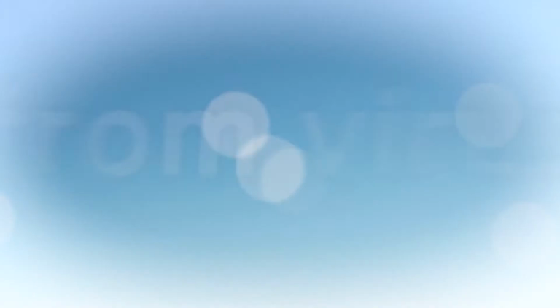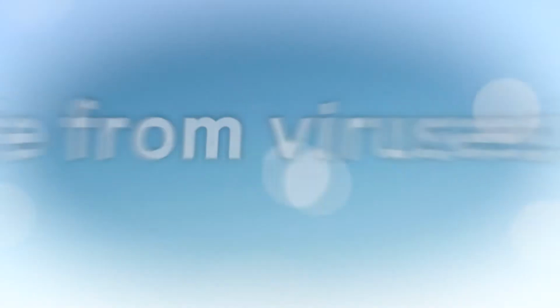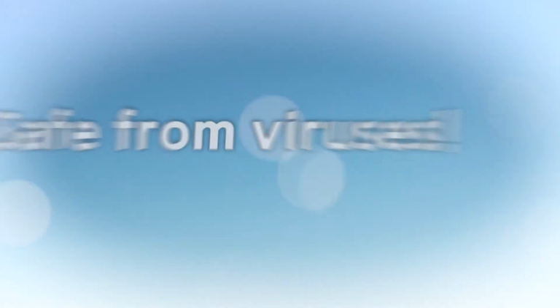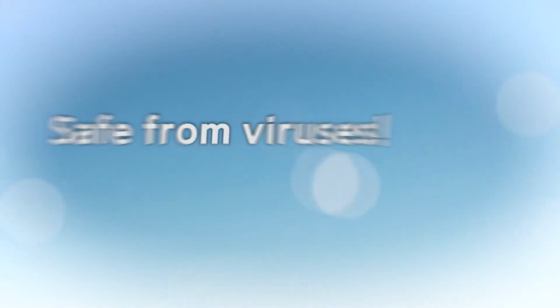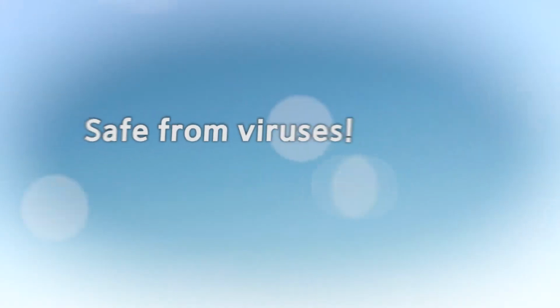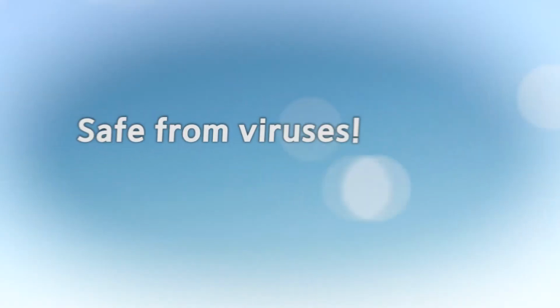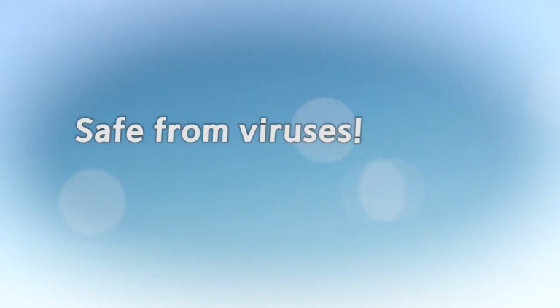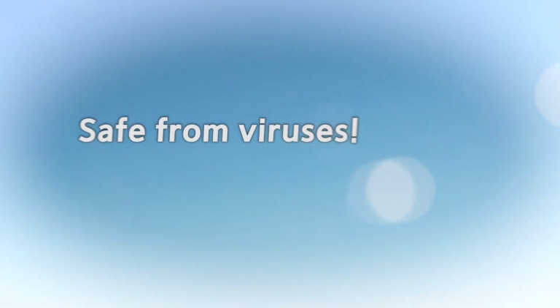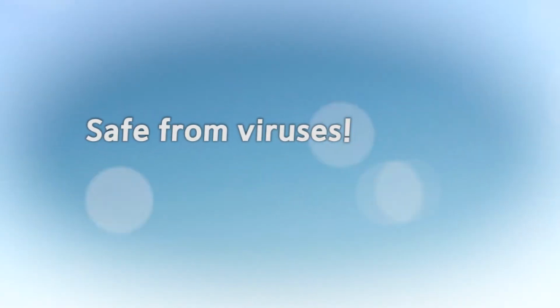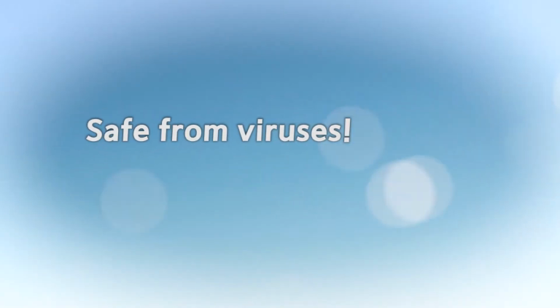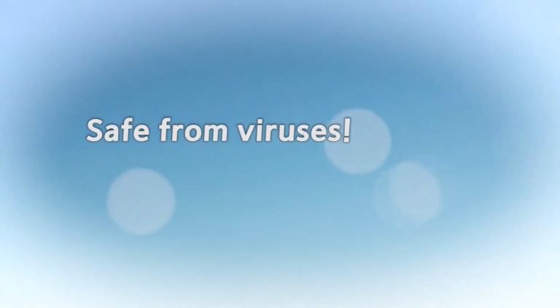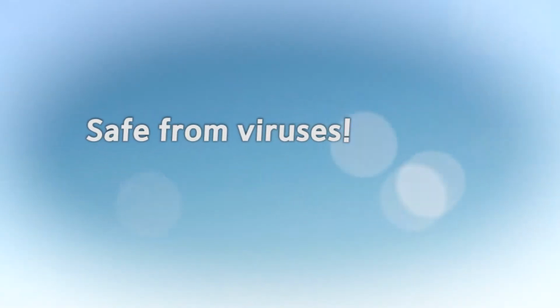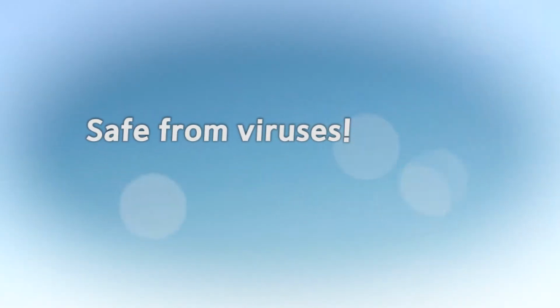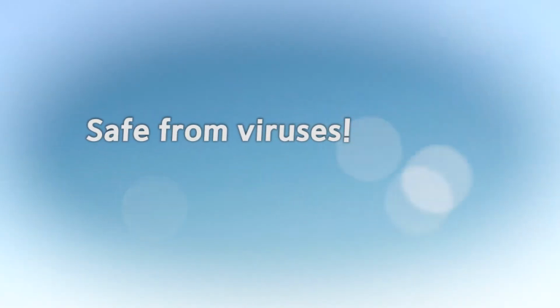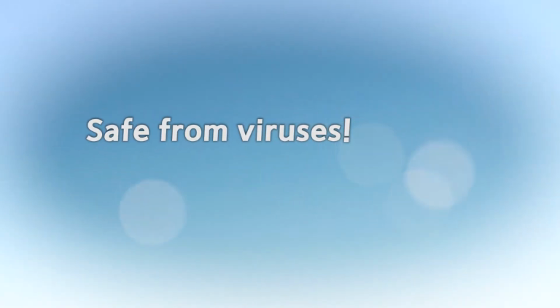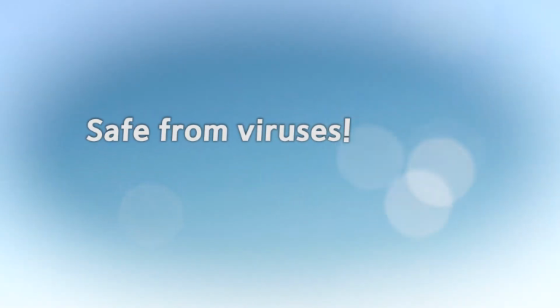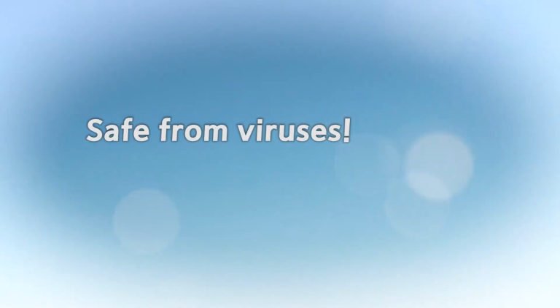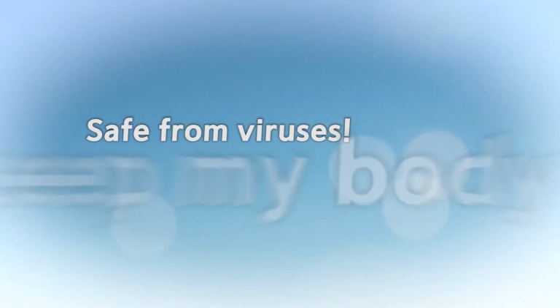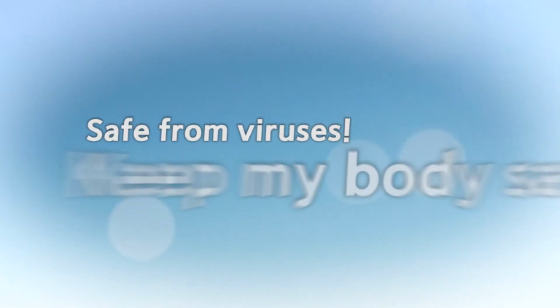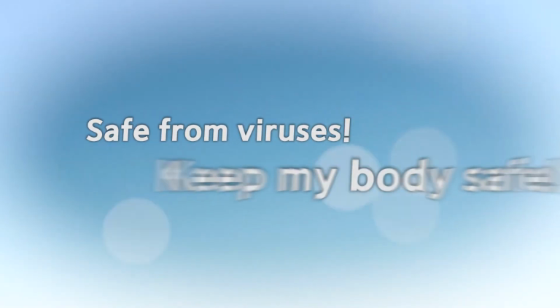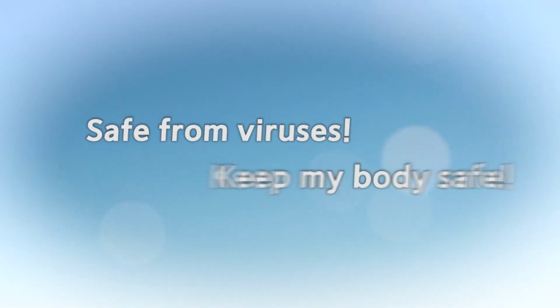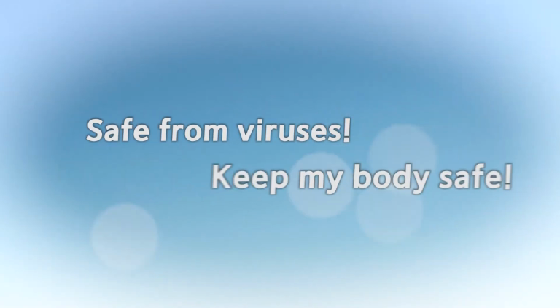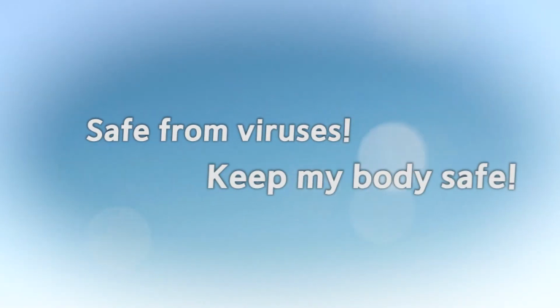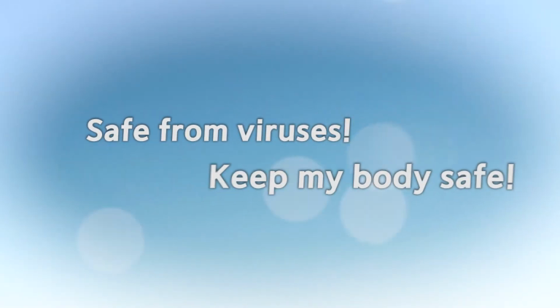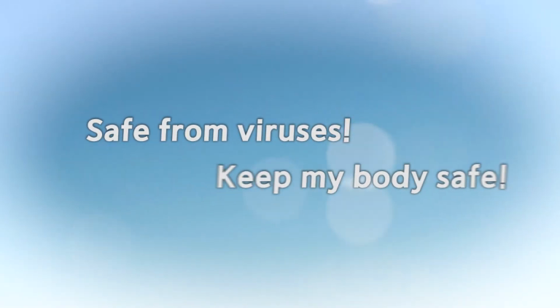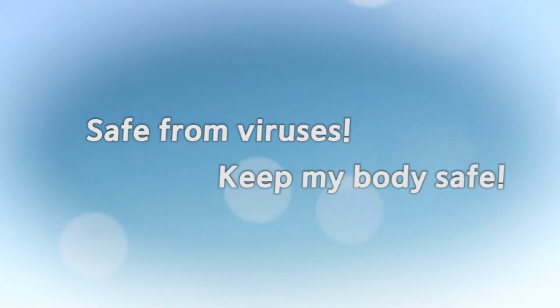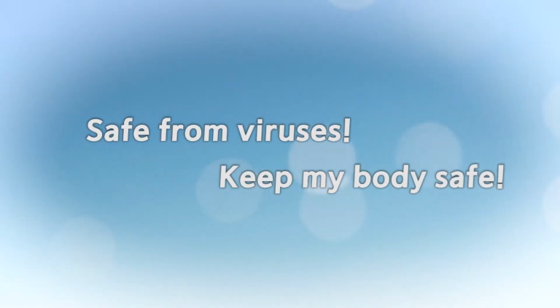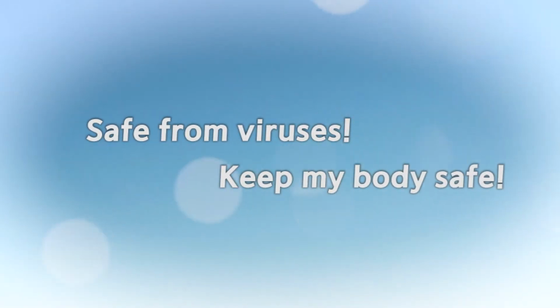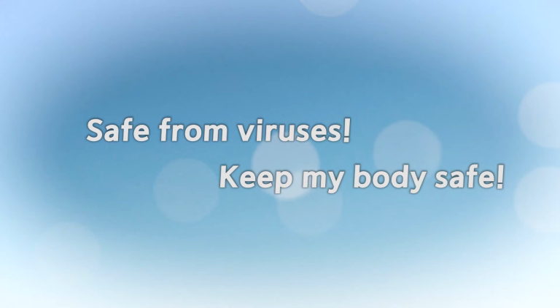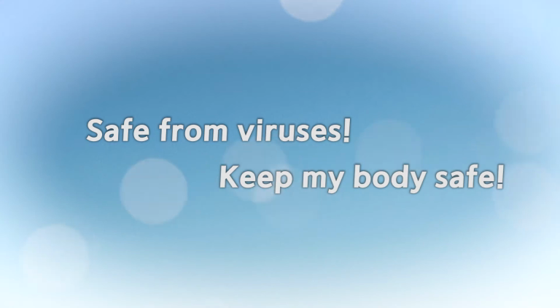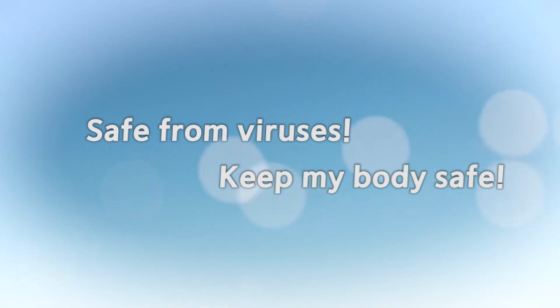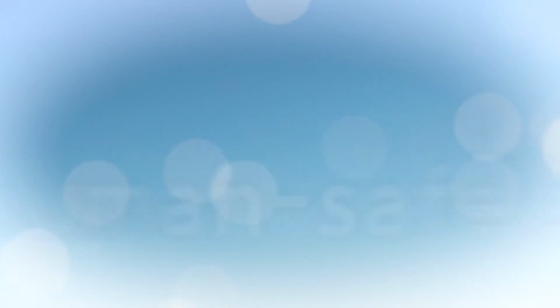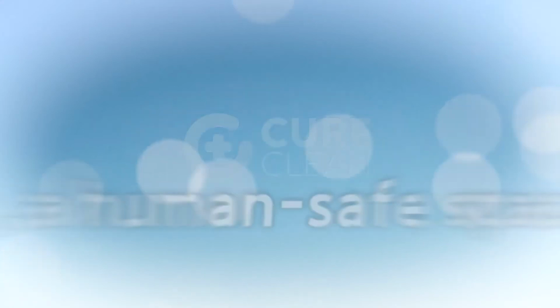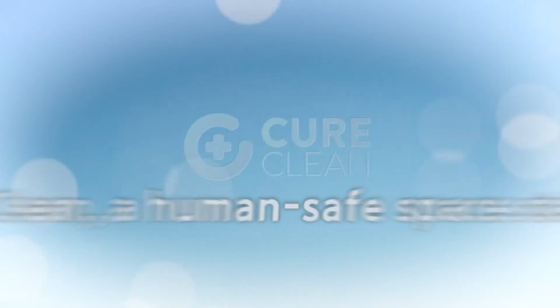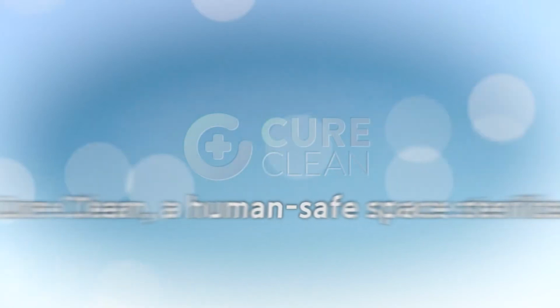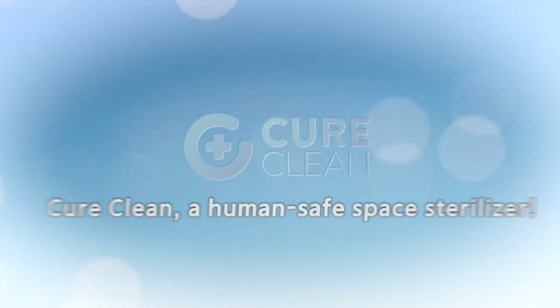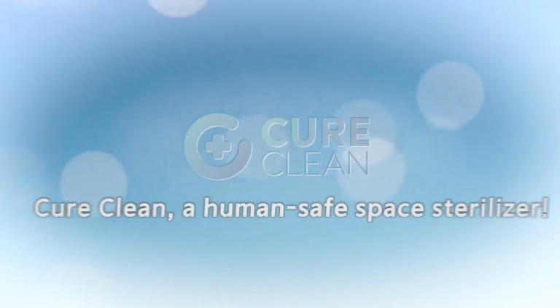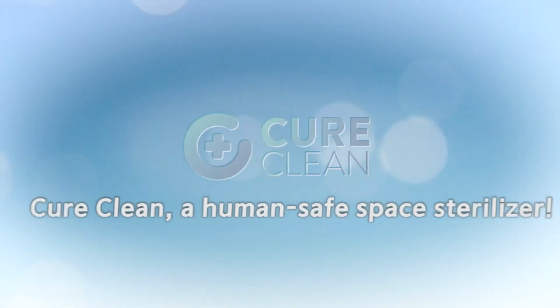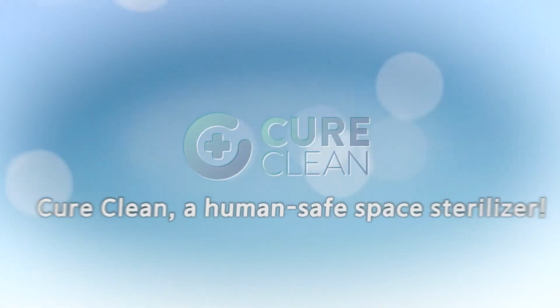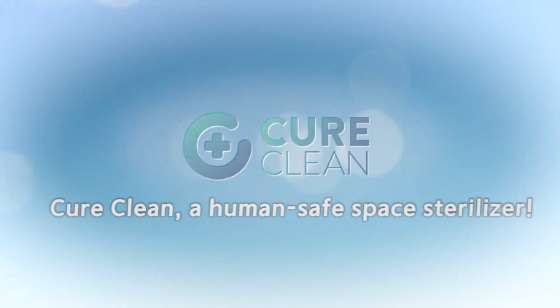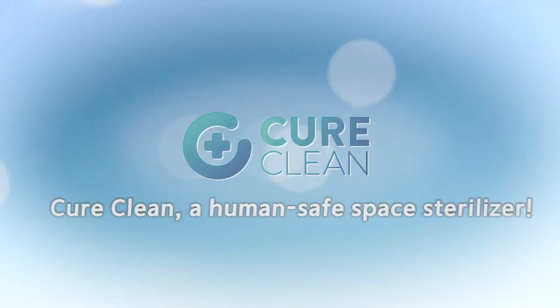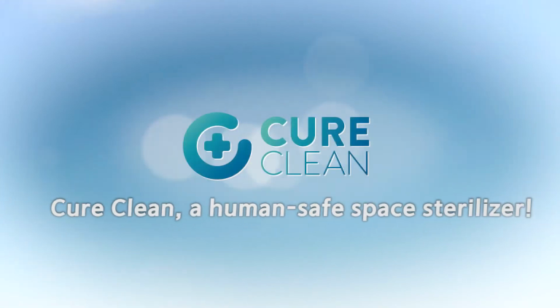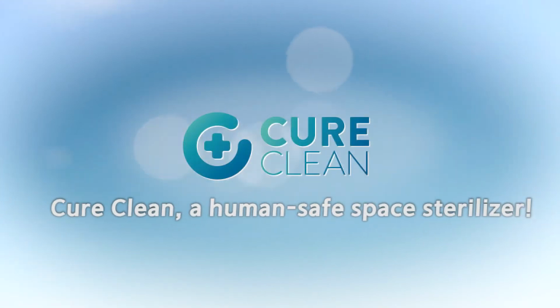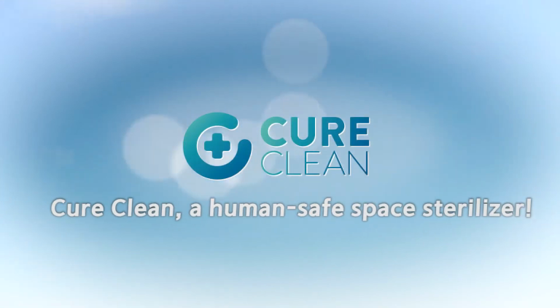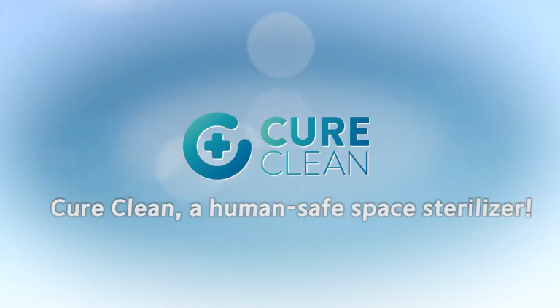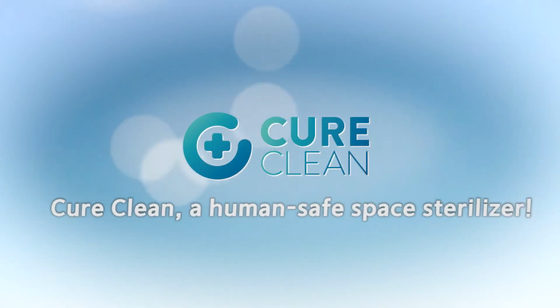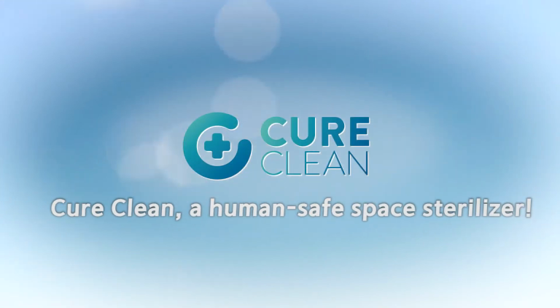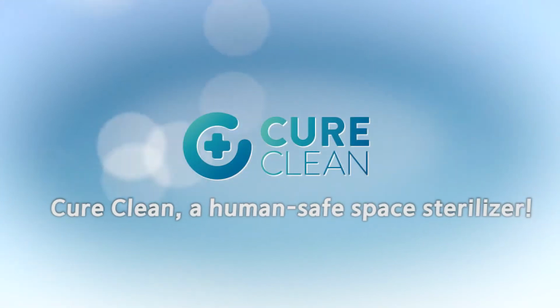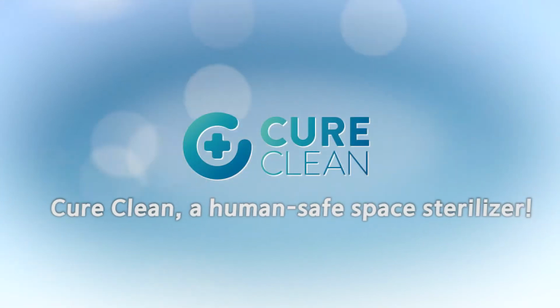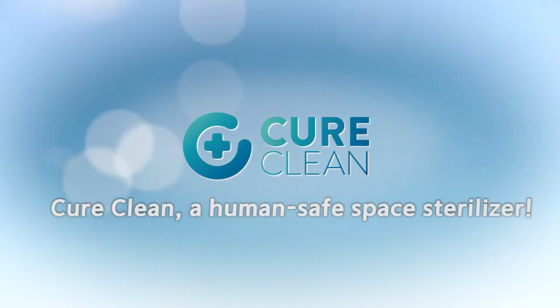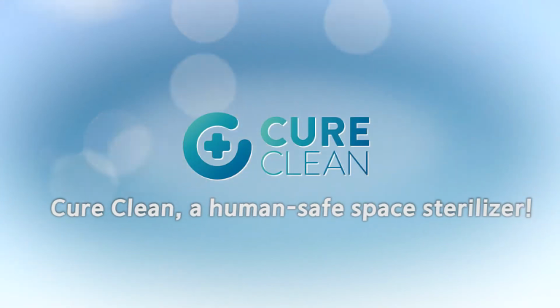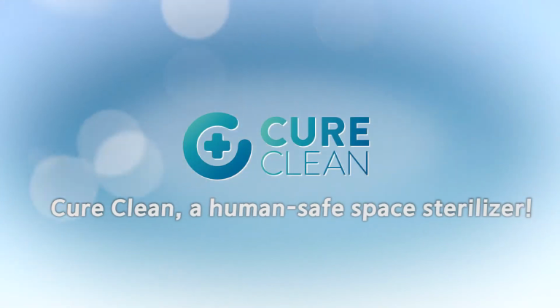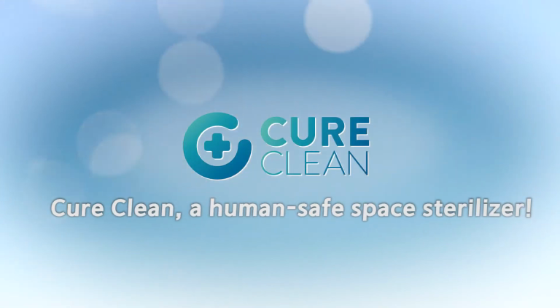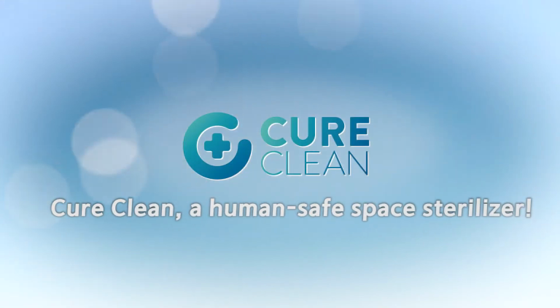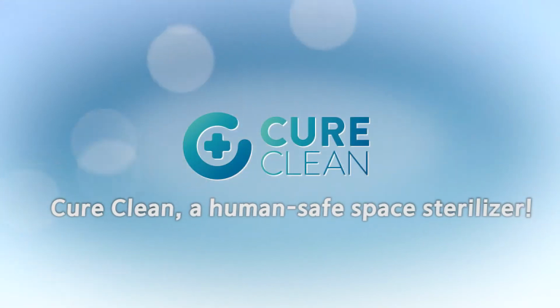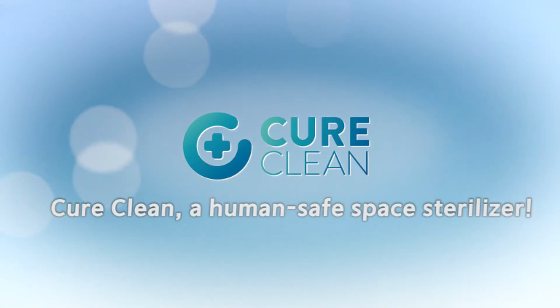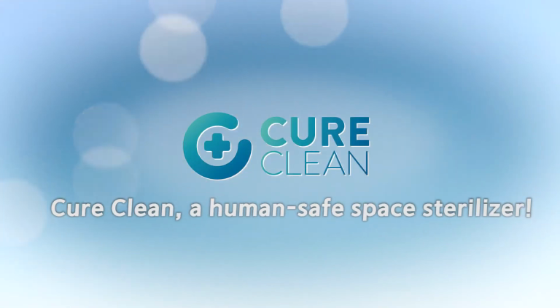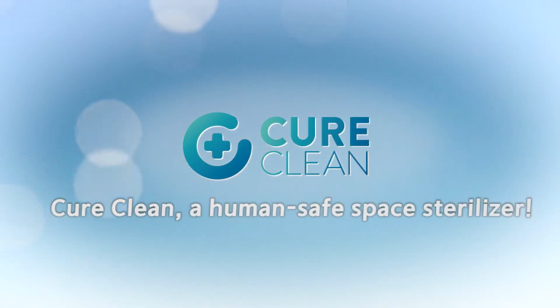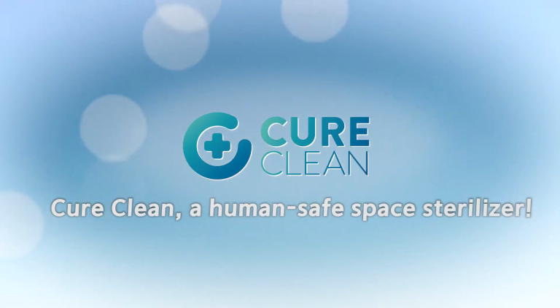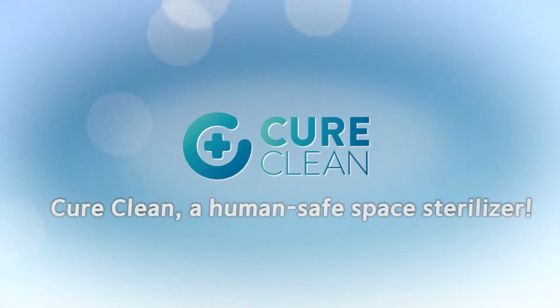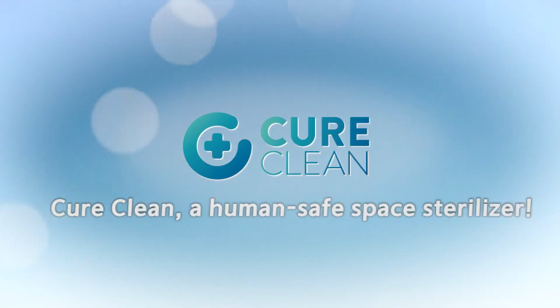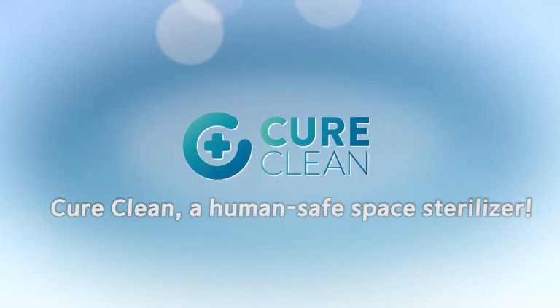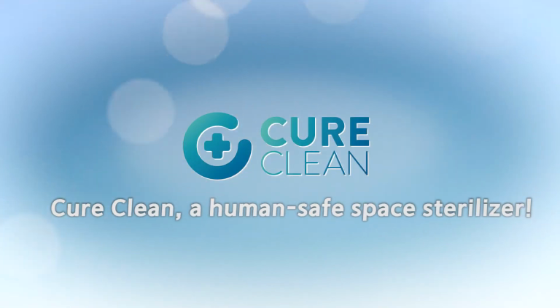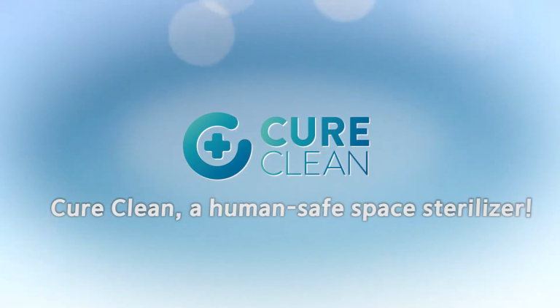Safe from viruses, keep my body safe. CureClean, a human safe space sterilizer.